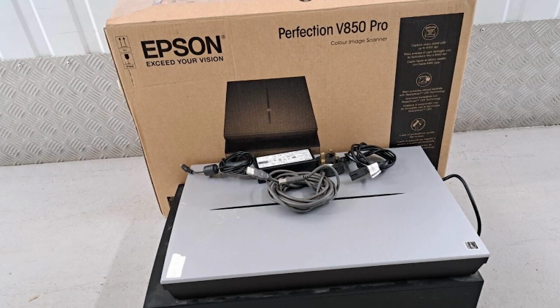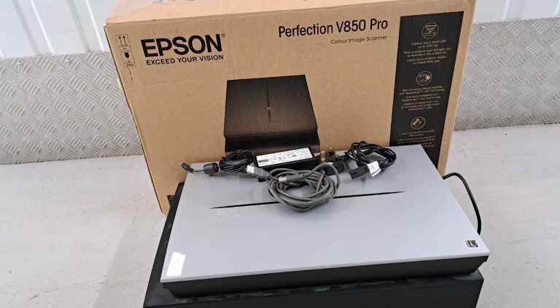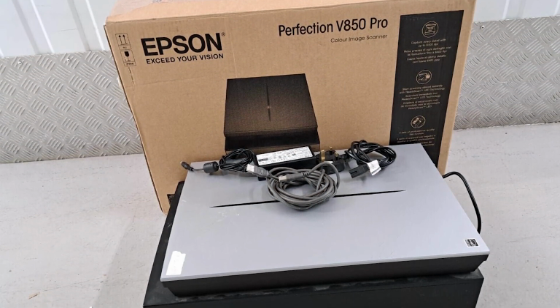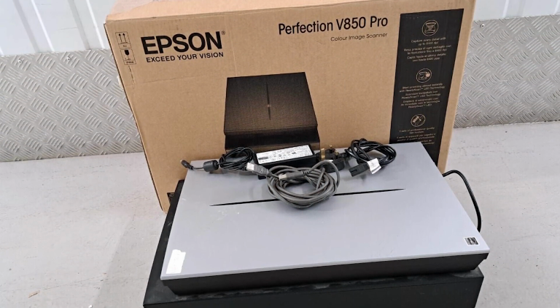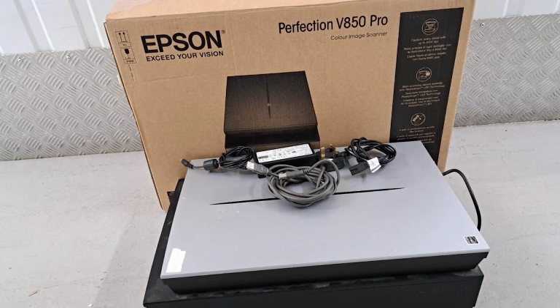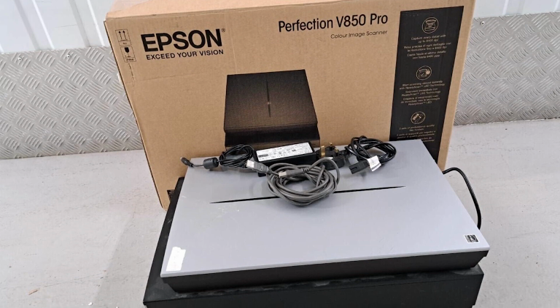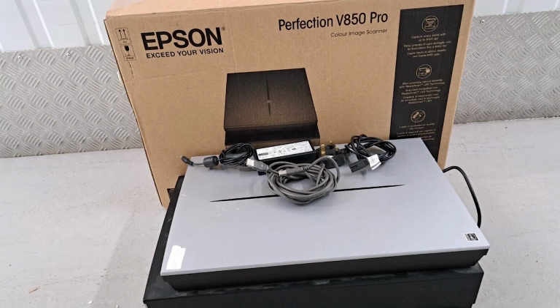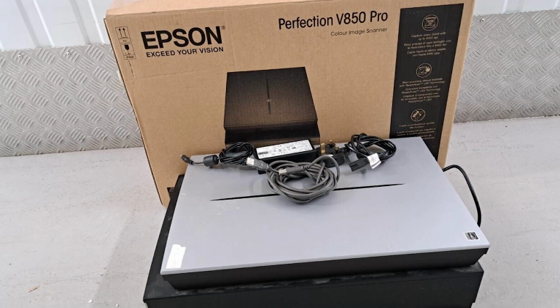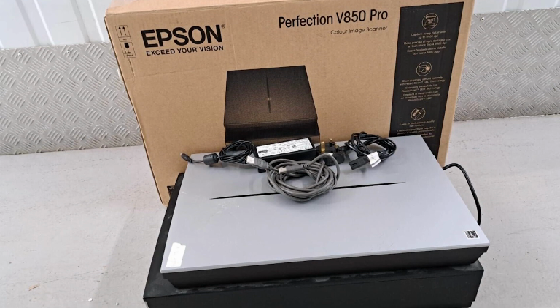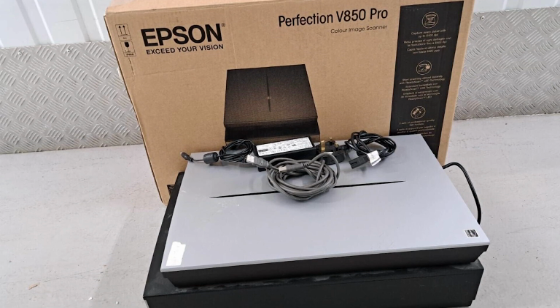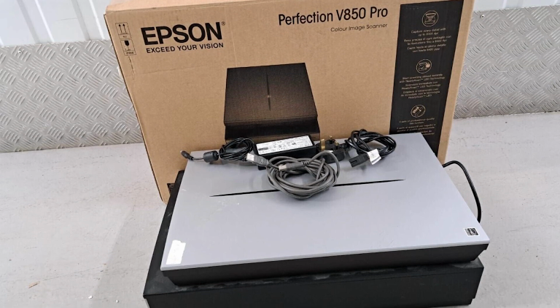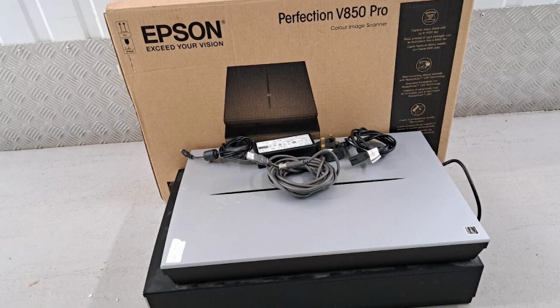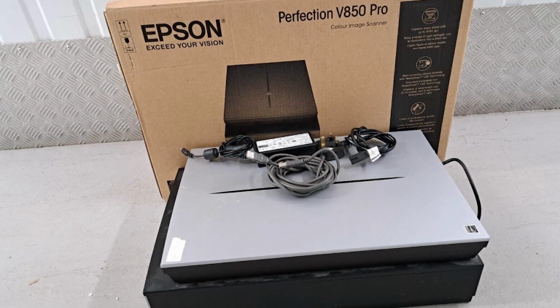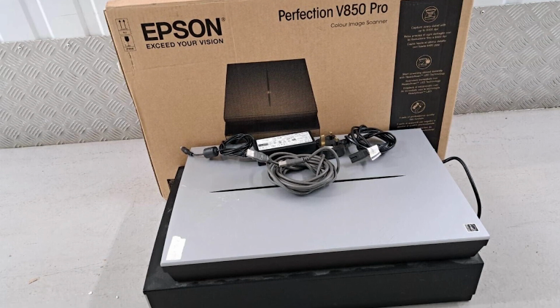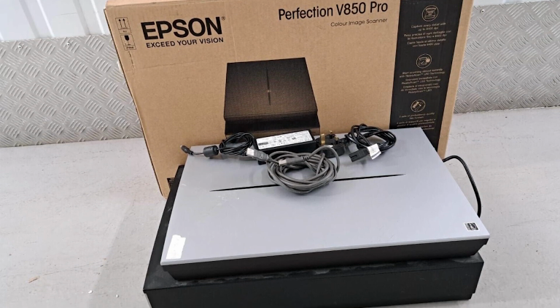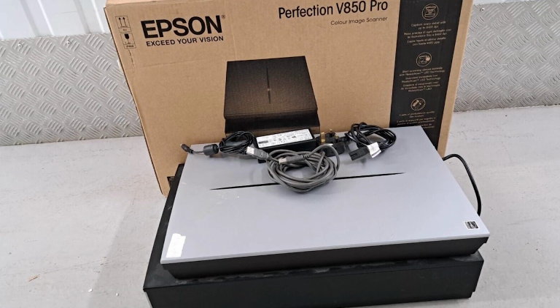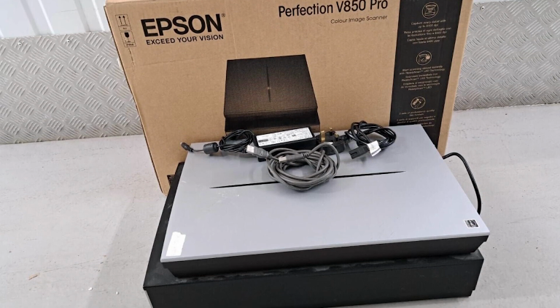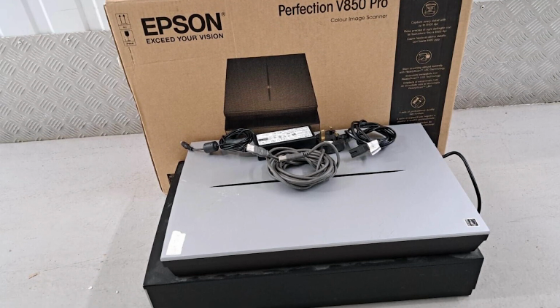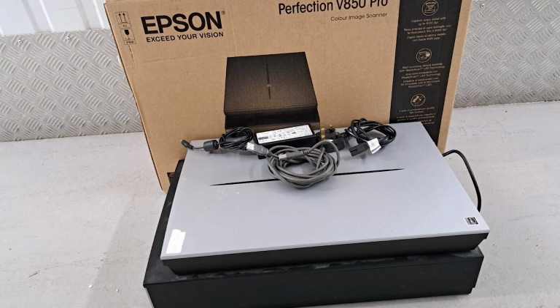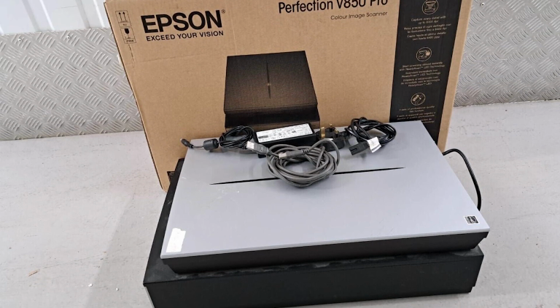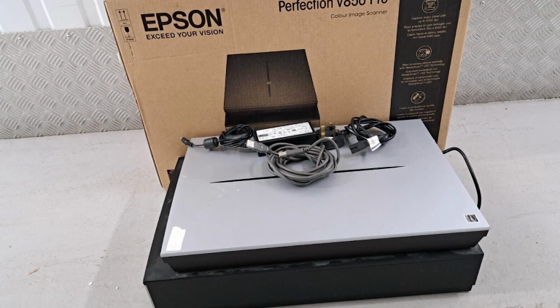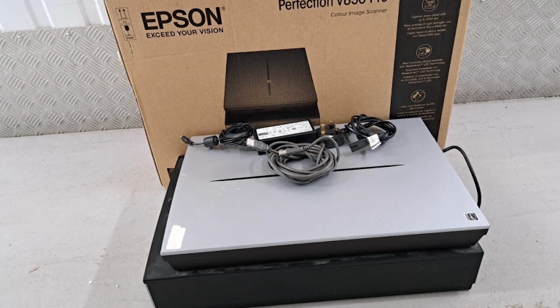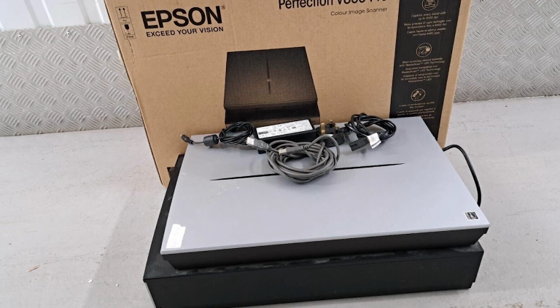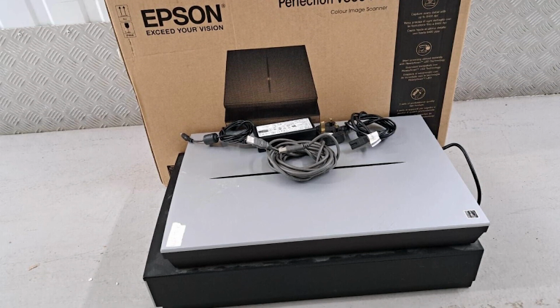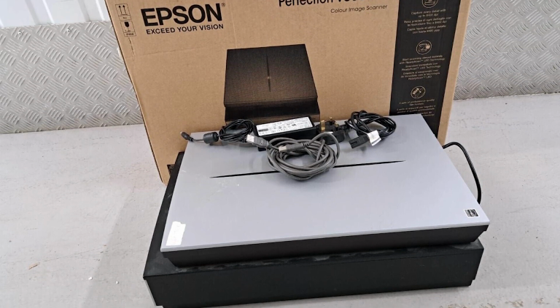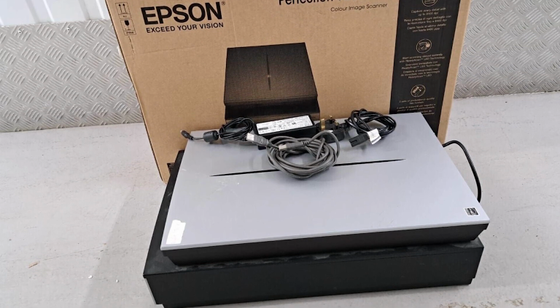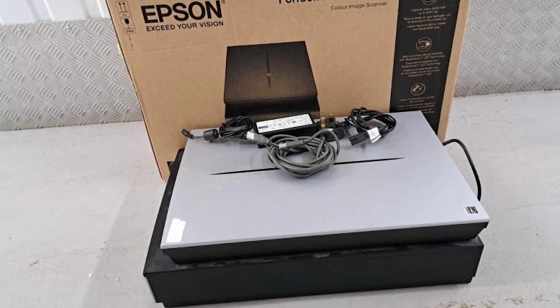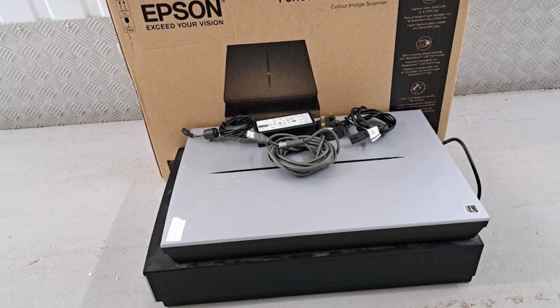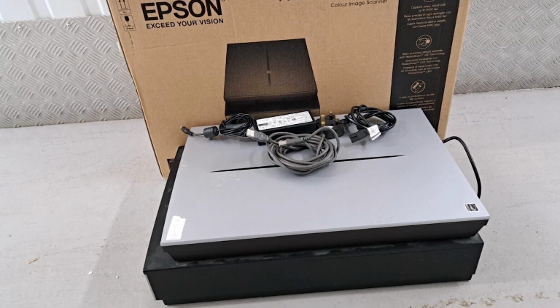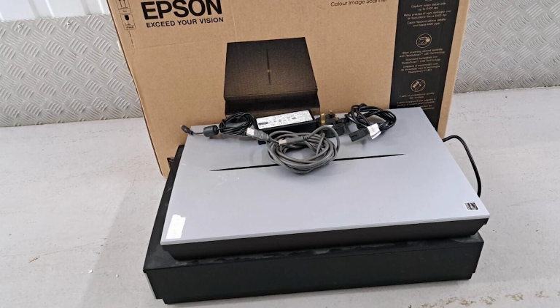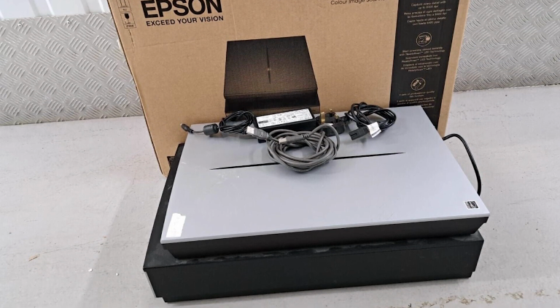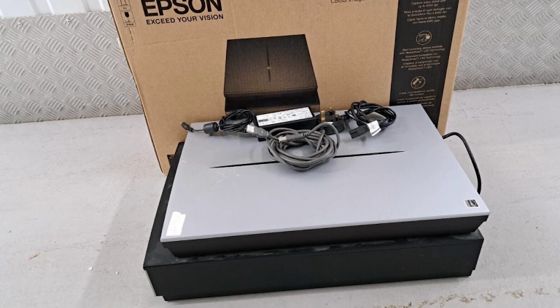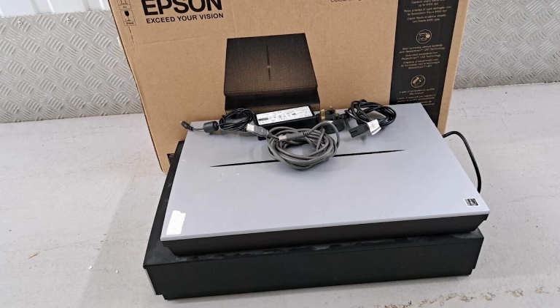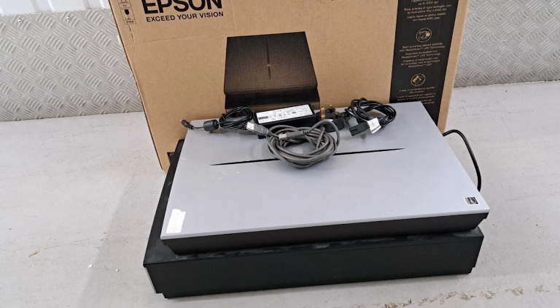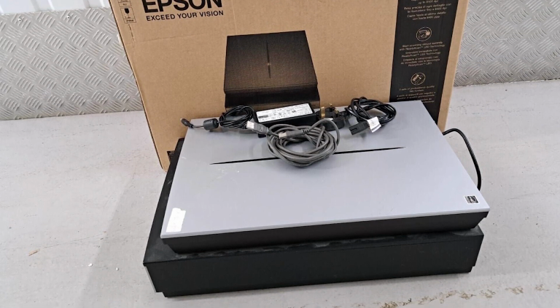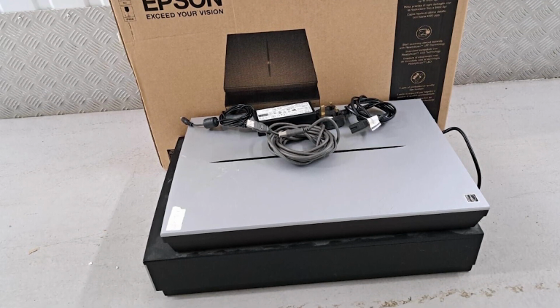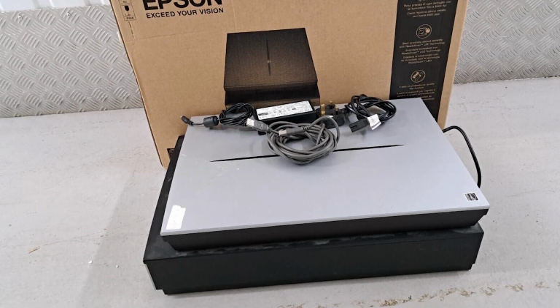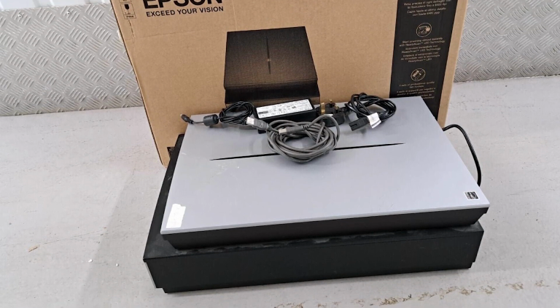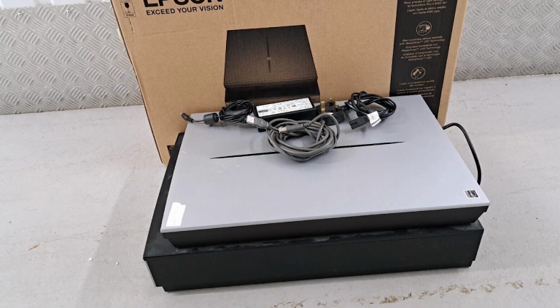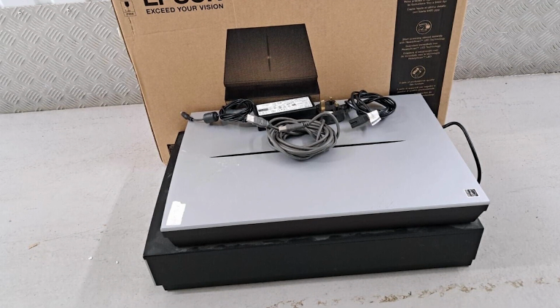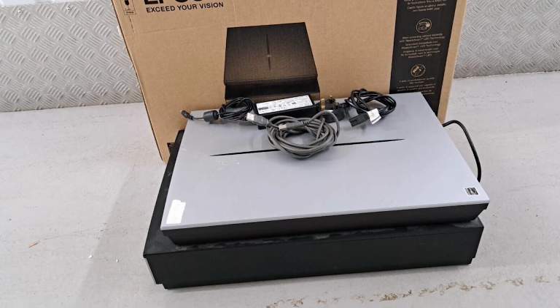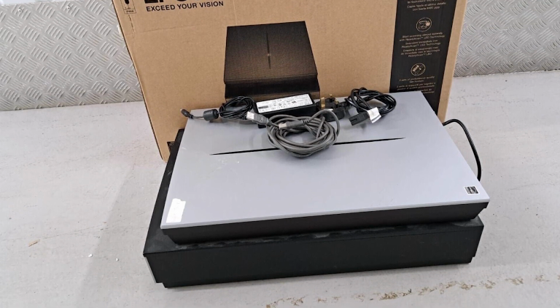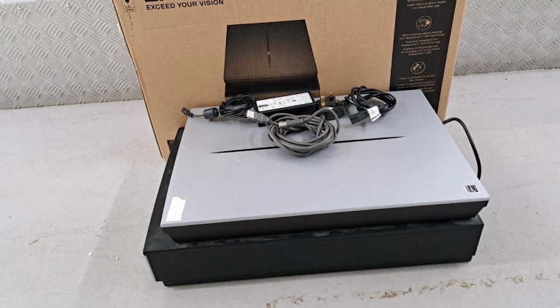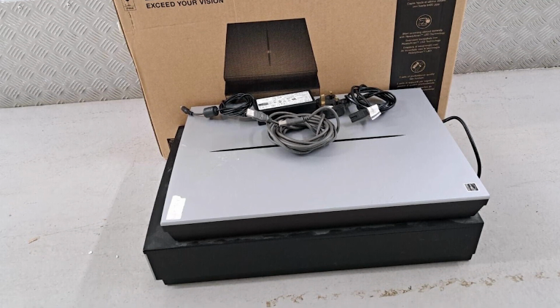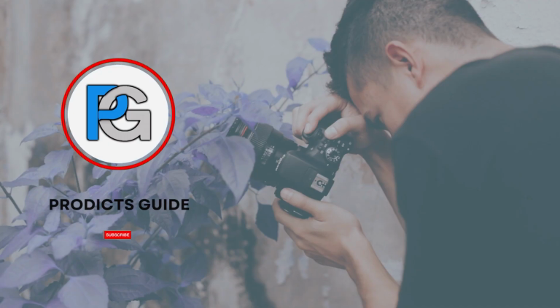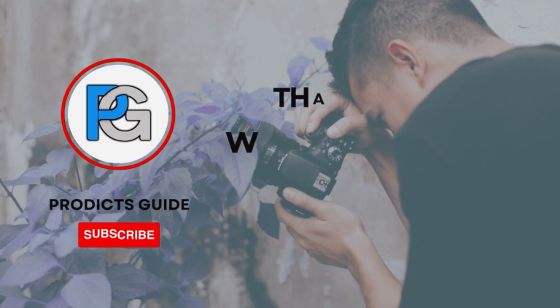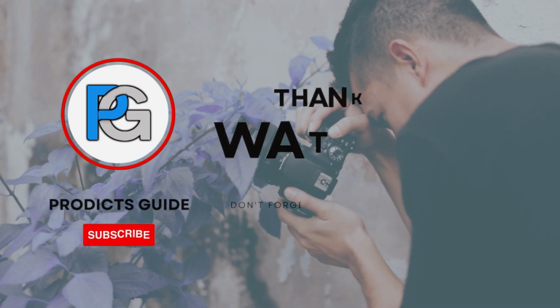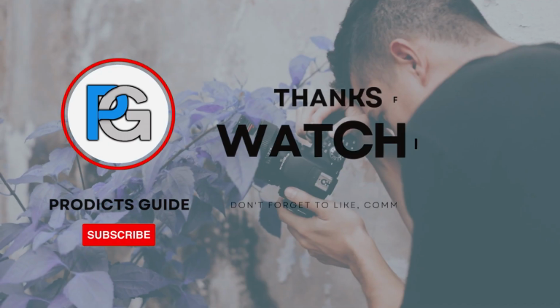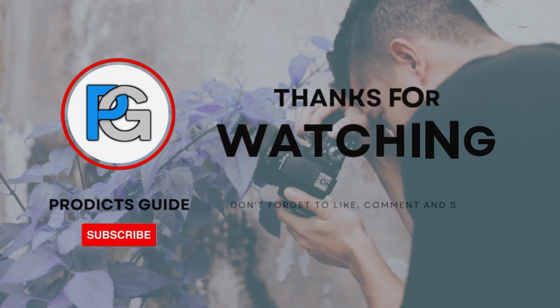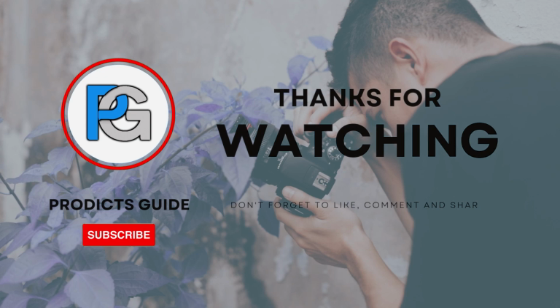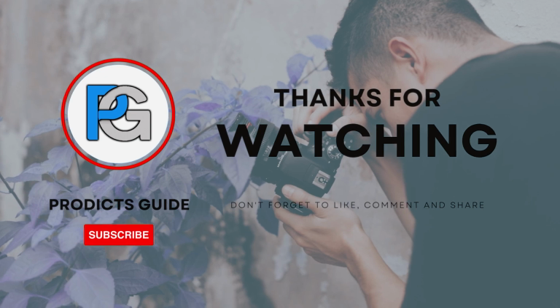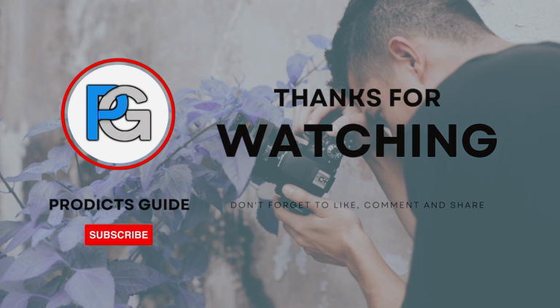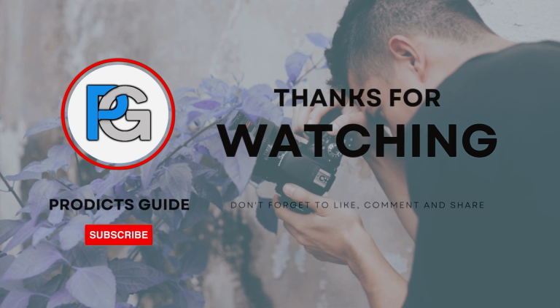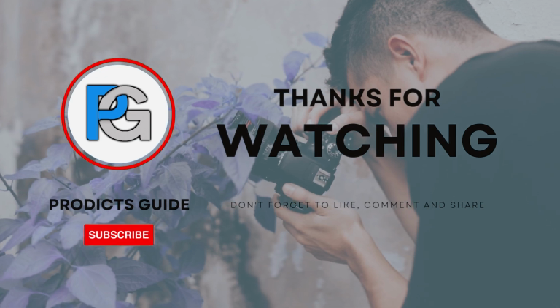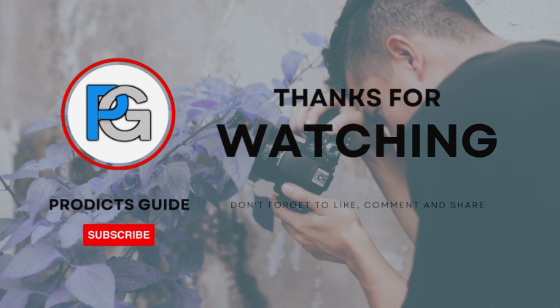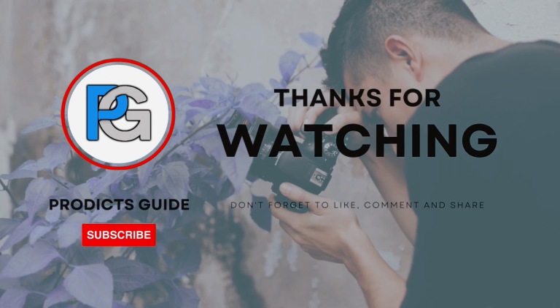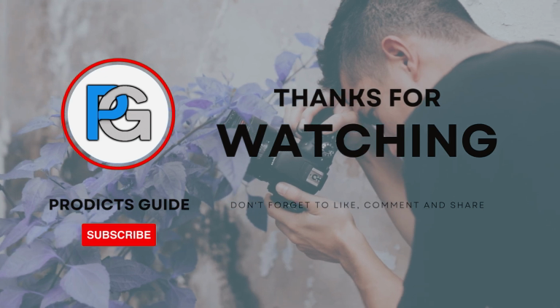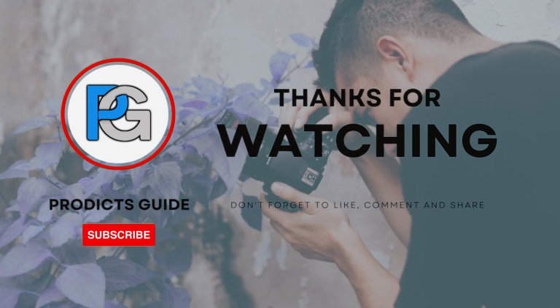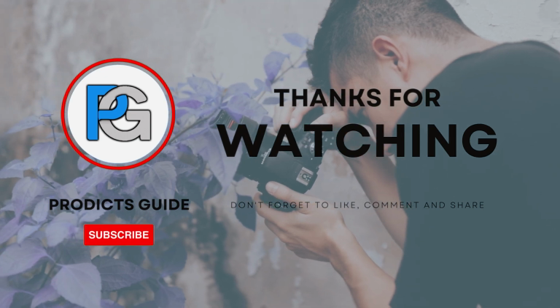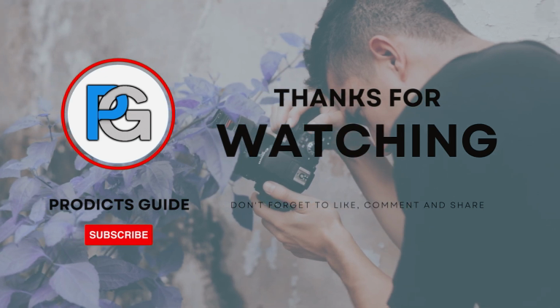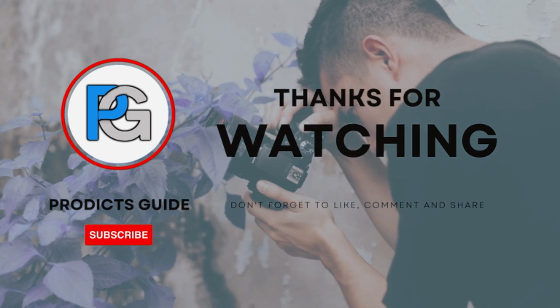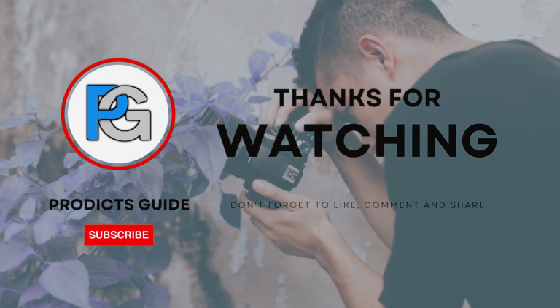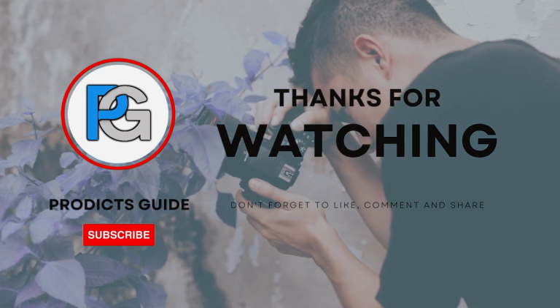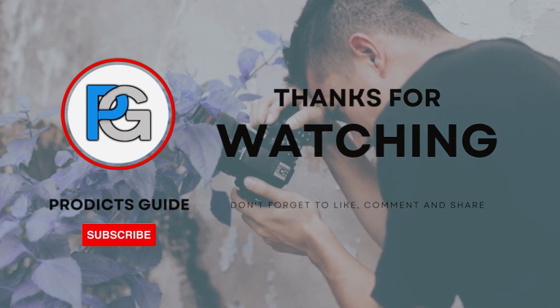Consider your specific requirements, budget, and the type of scanning you'll be doing before making a decision. Hopefully, this video is helpful for you.